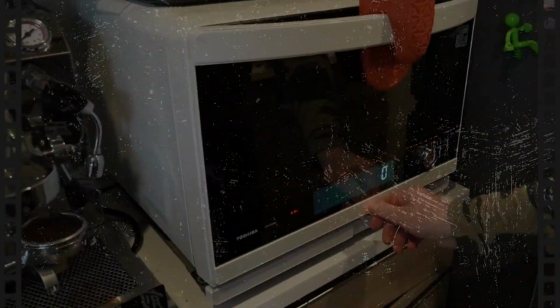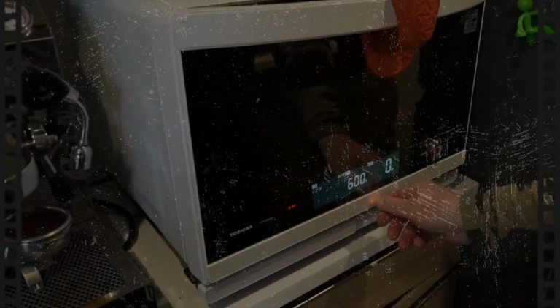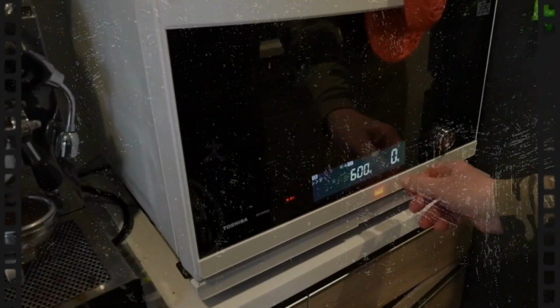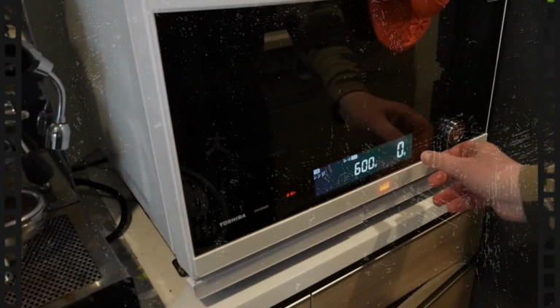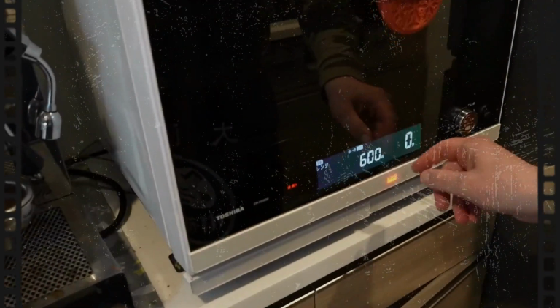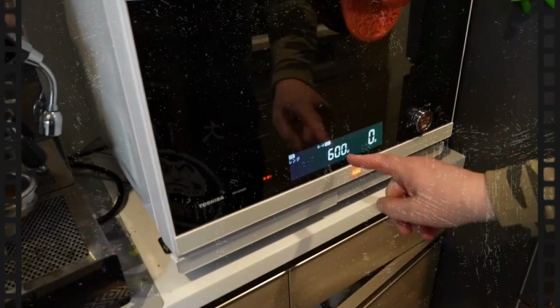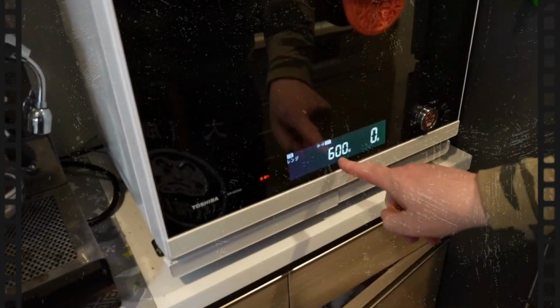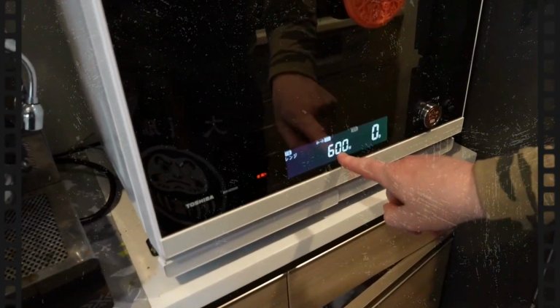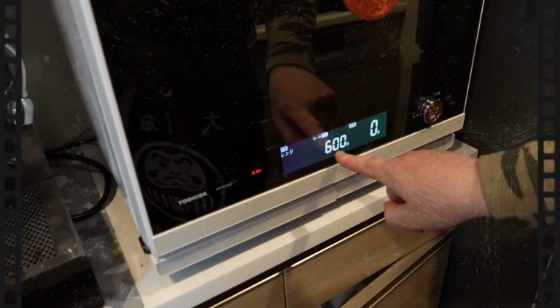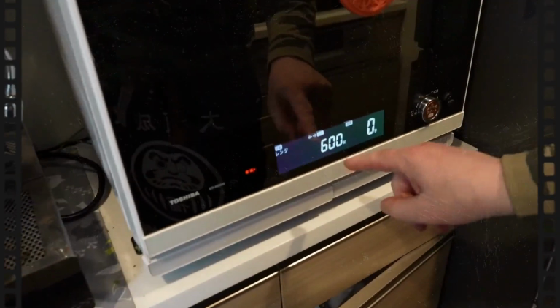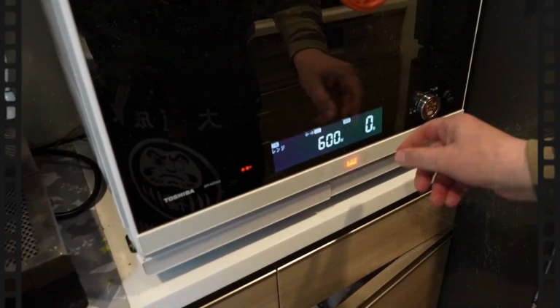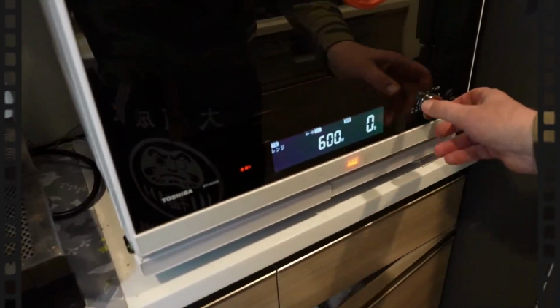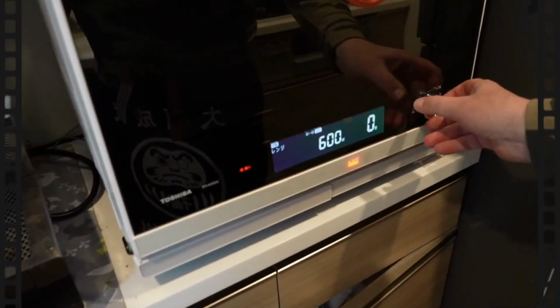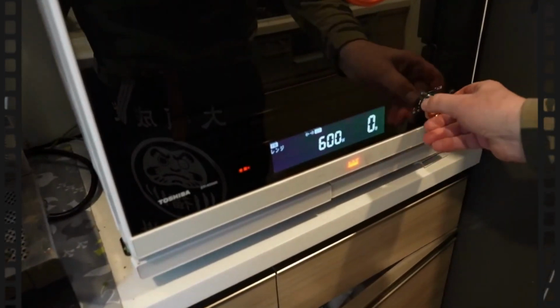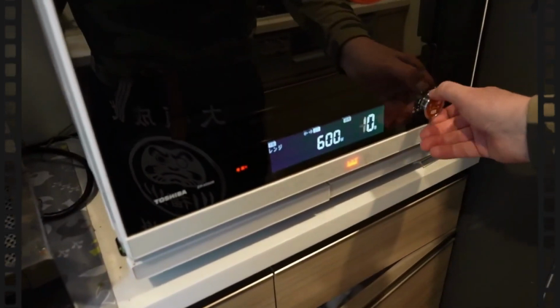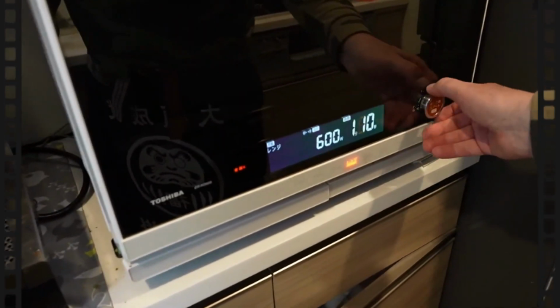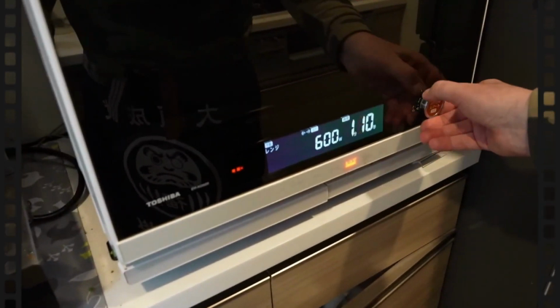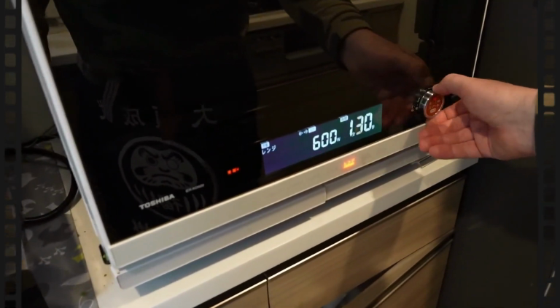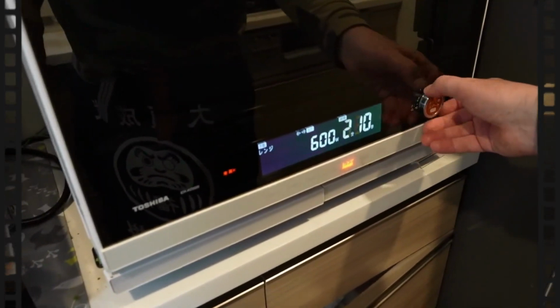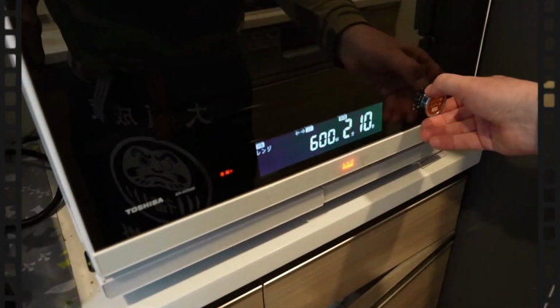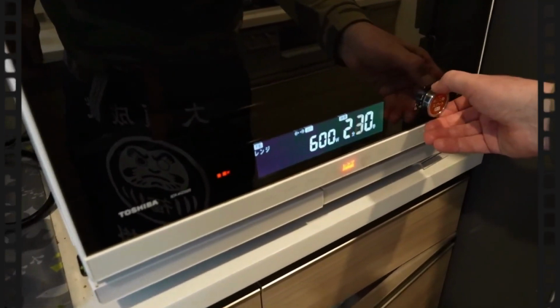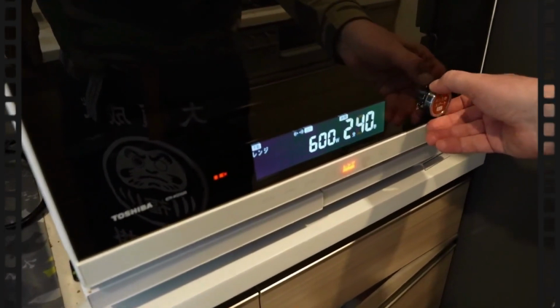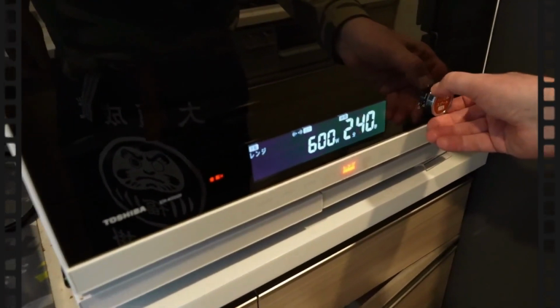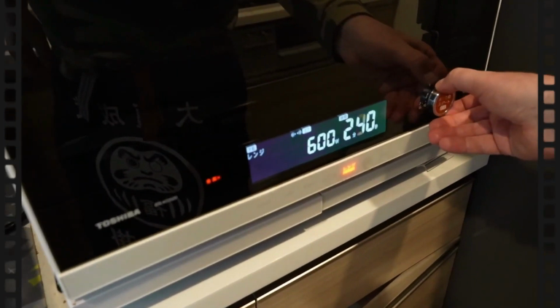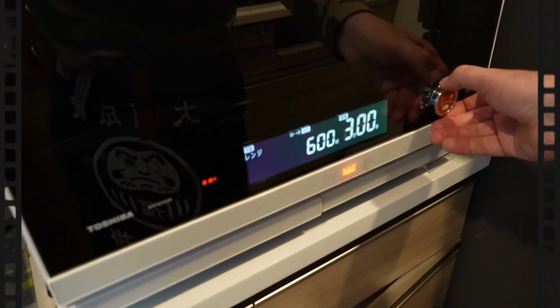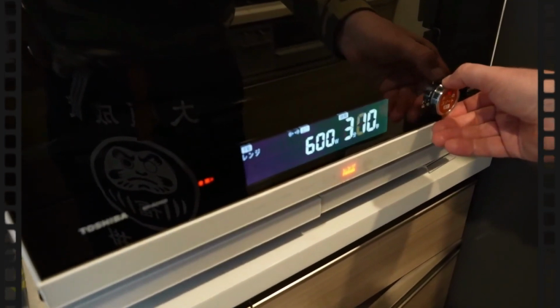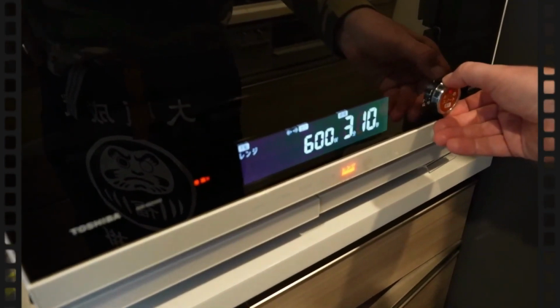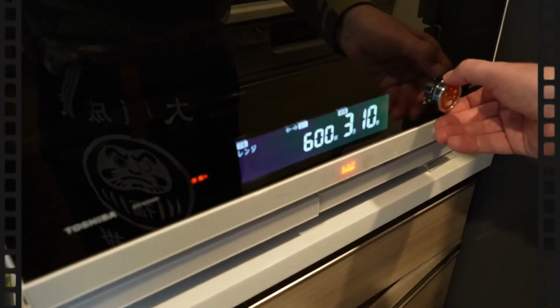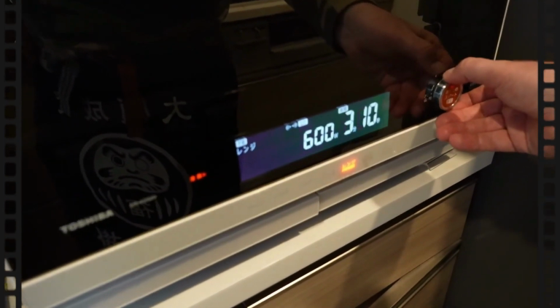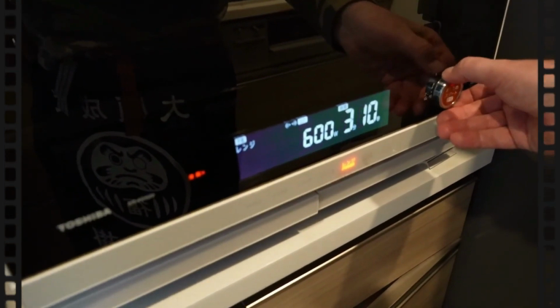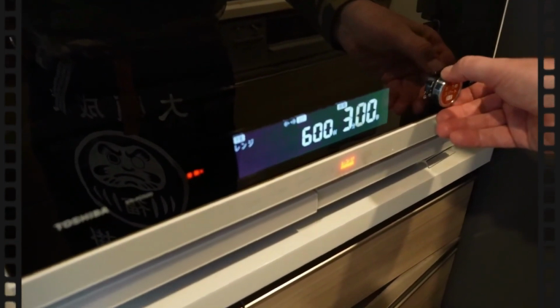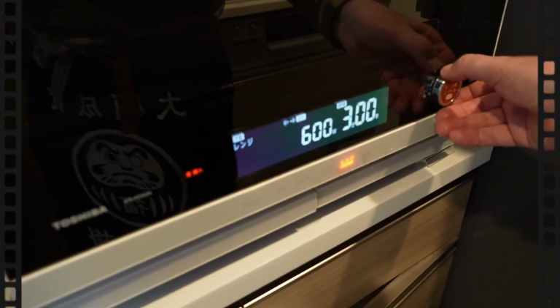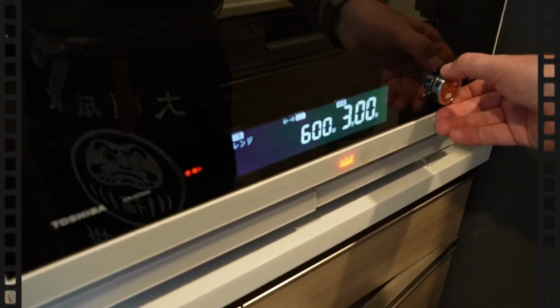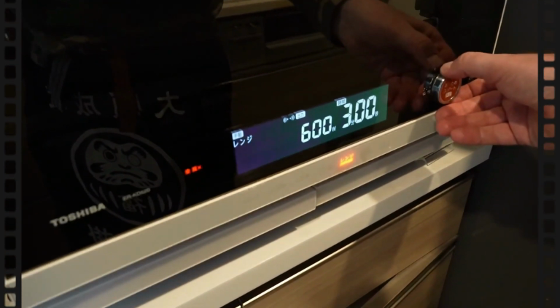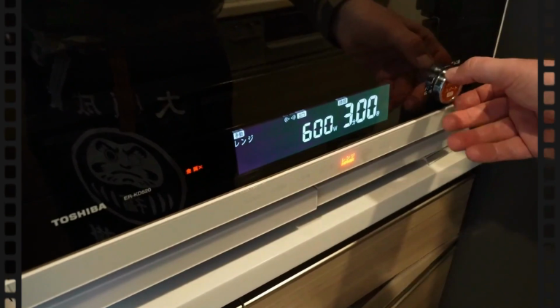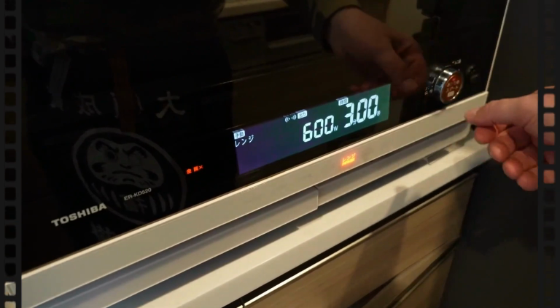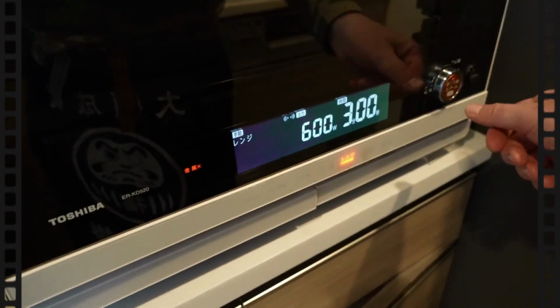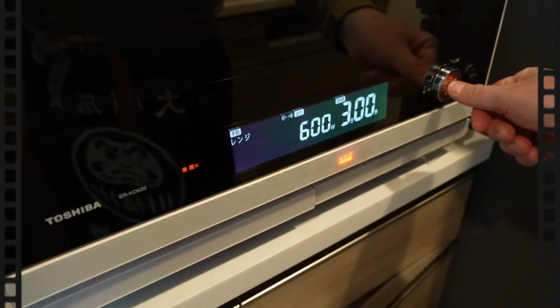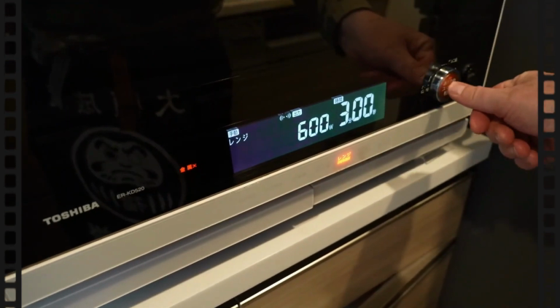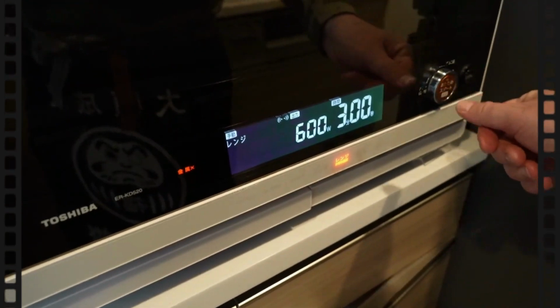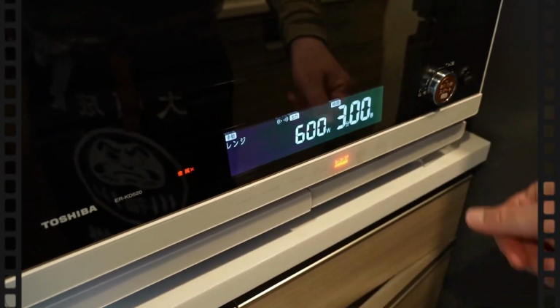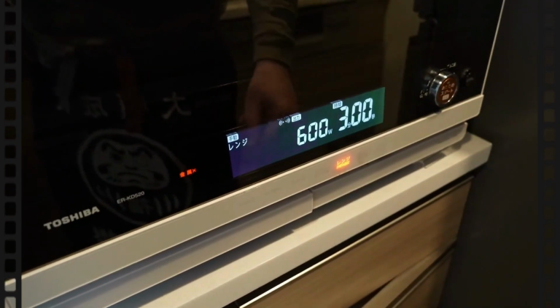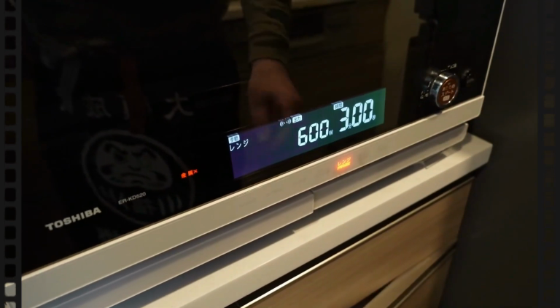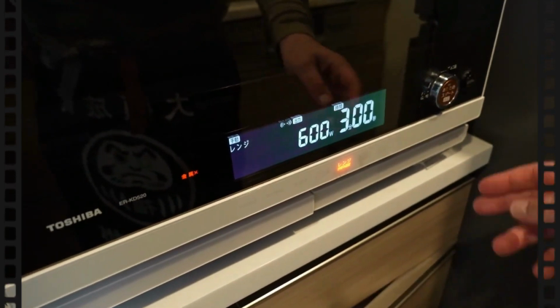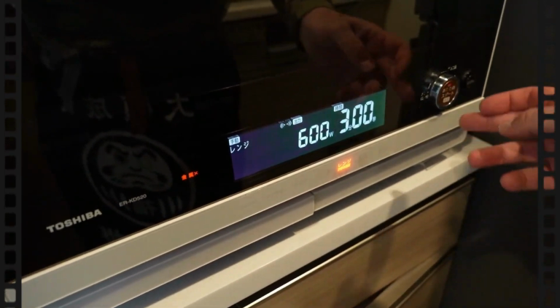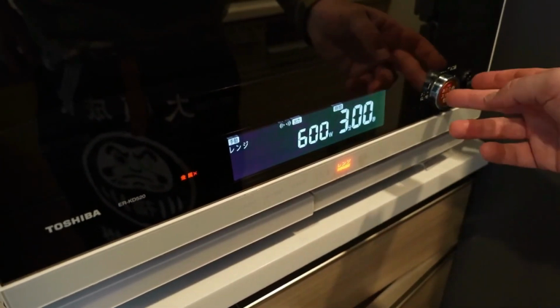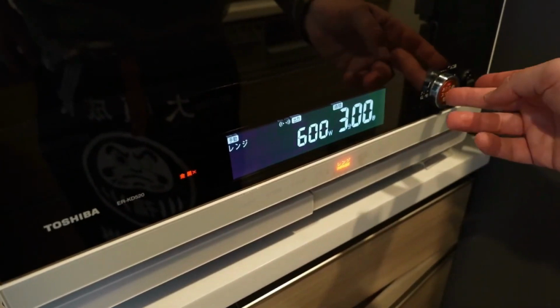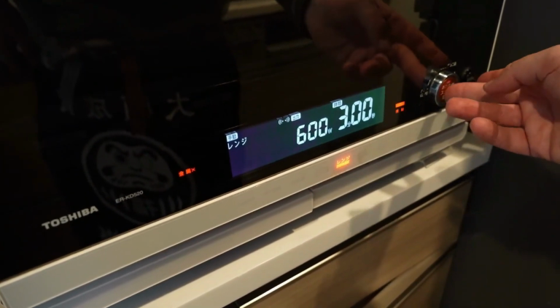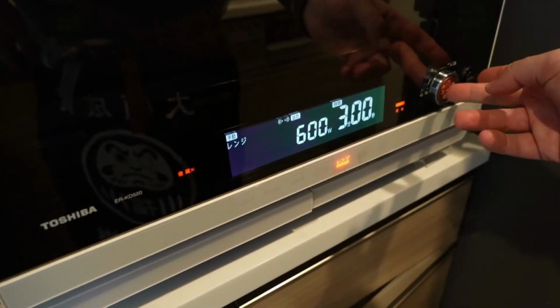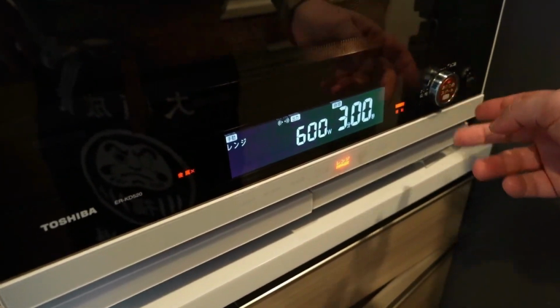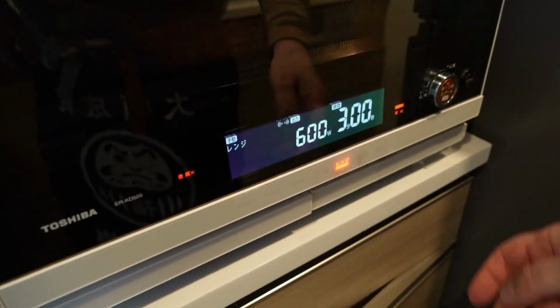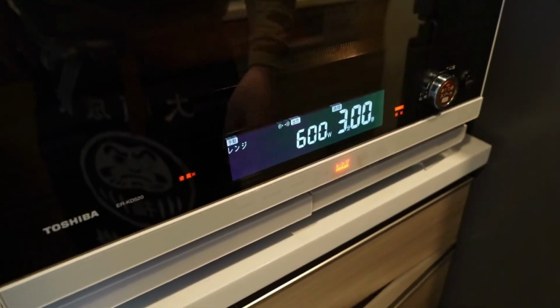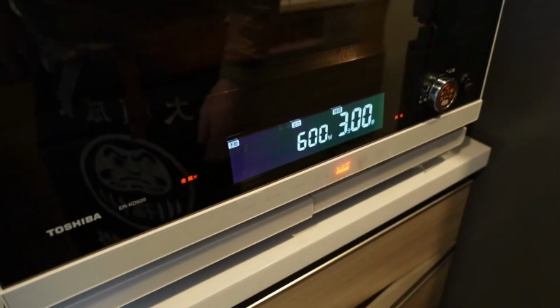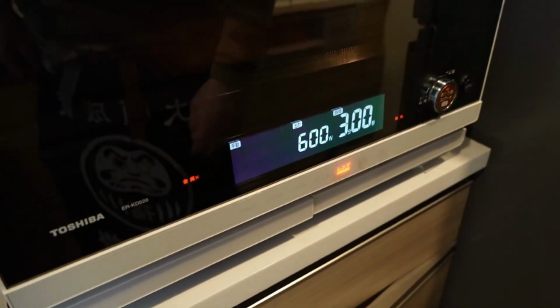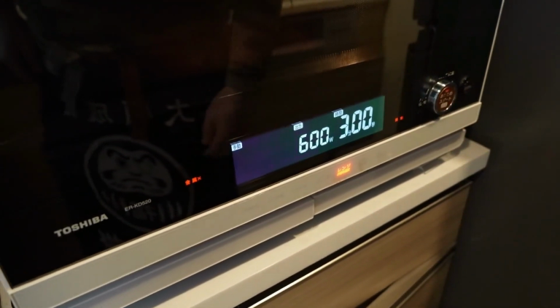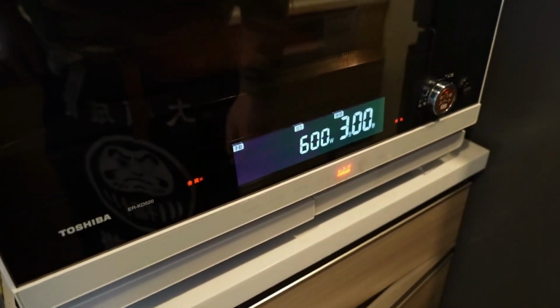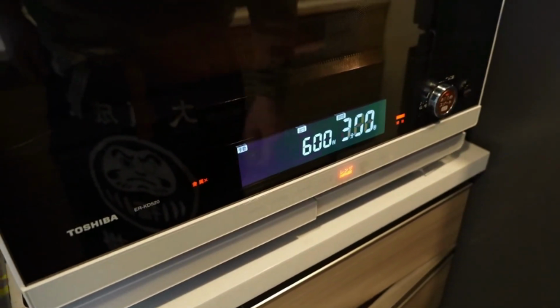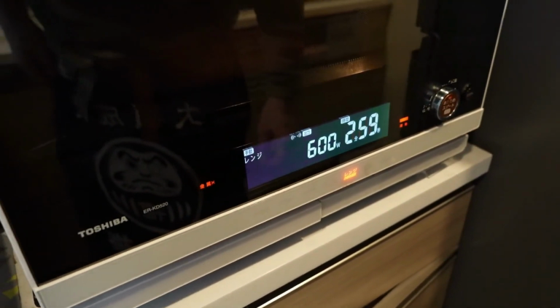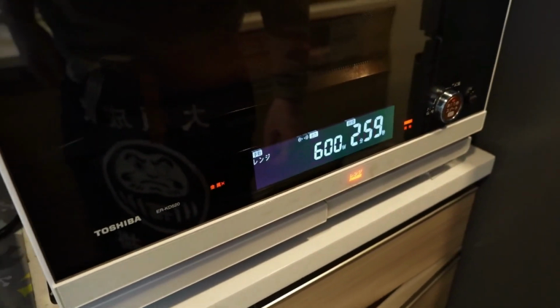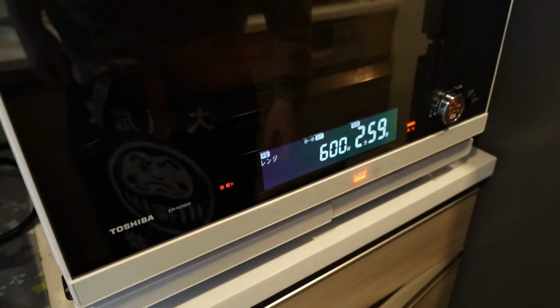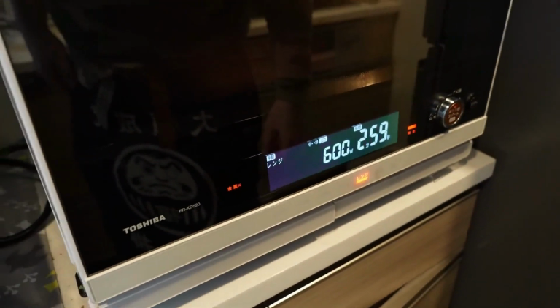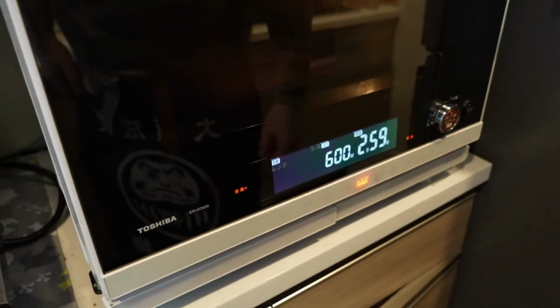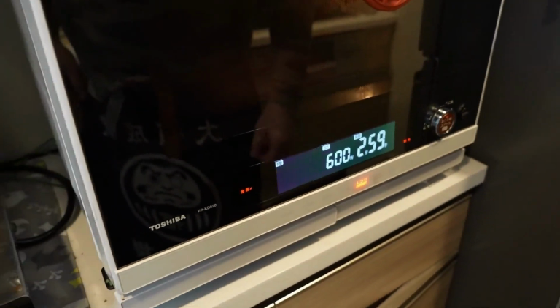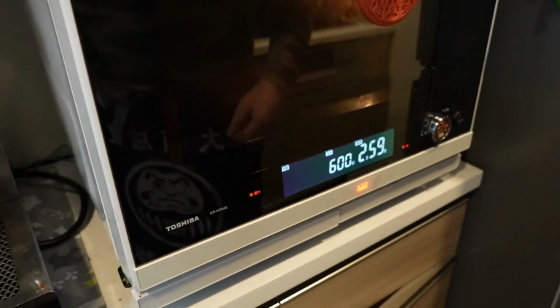Microwave at 600 watts, three minutes. Bingo.